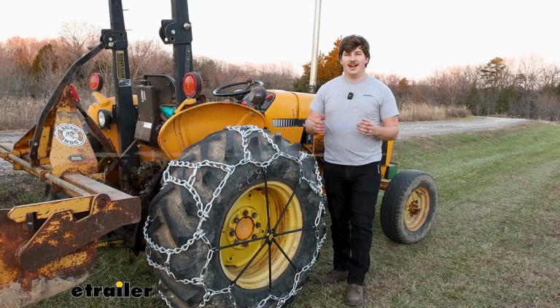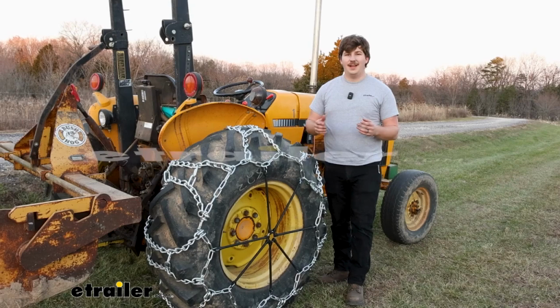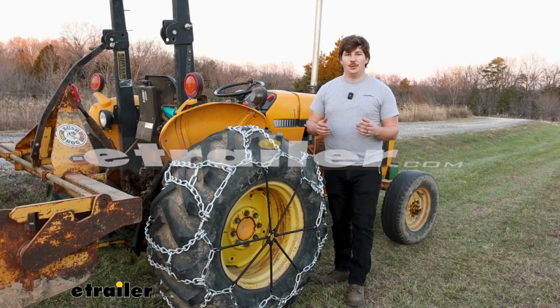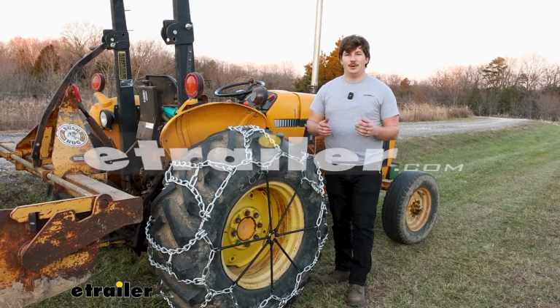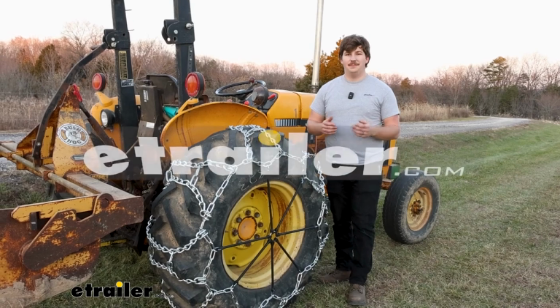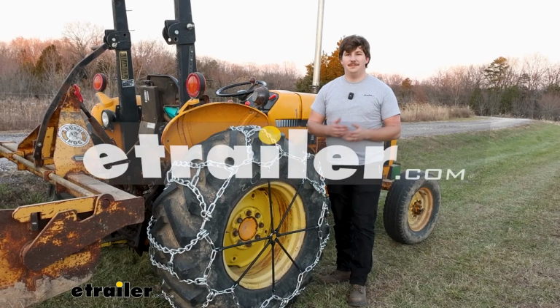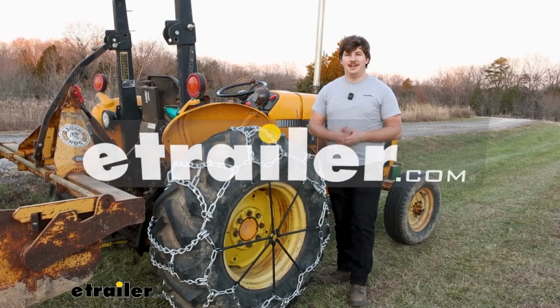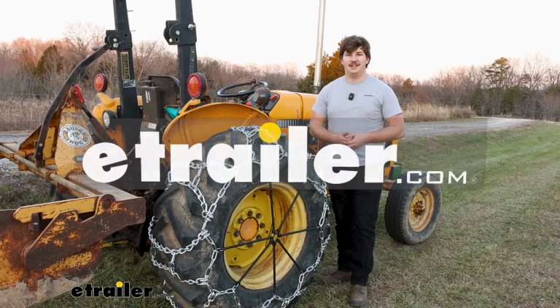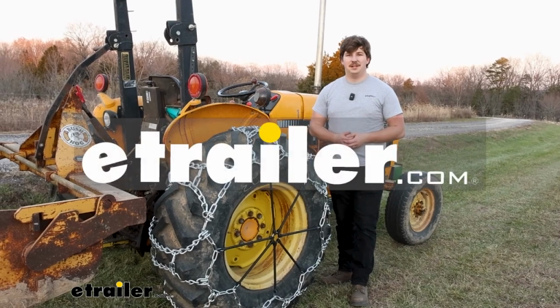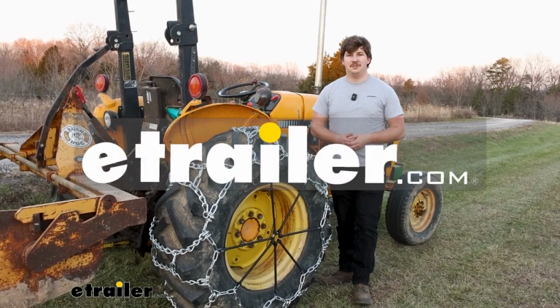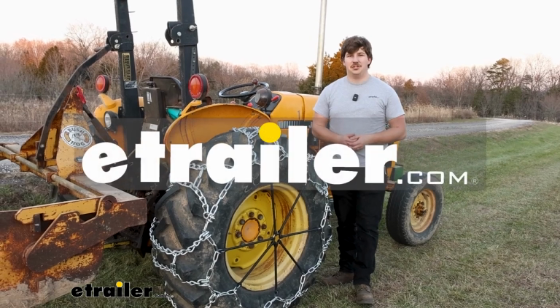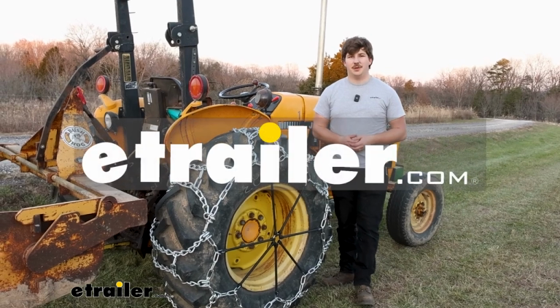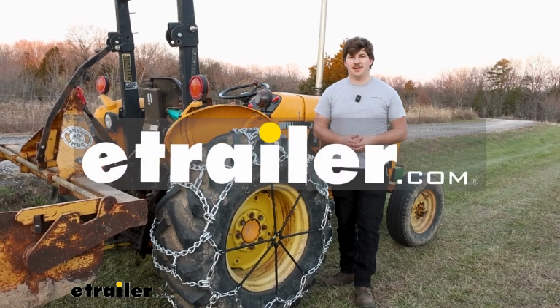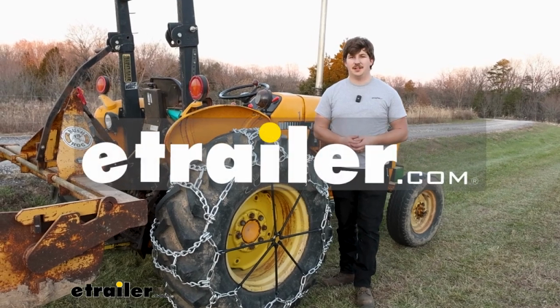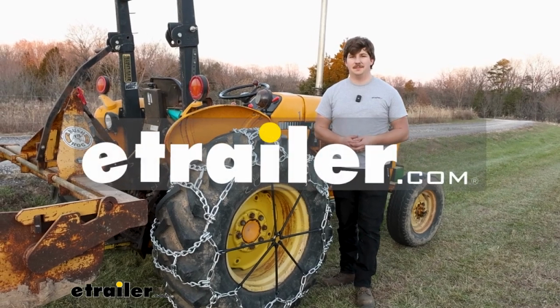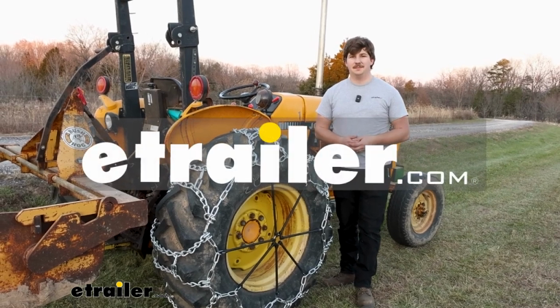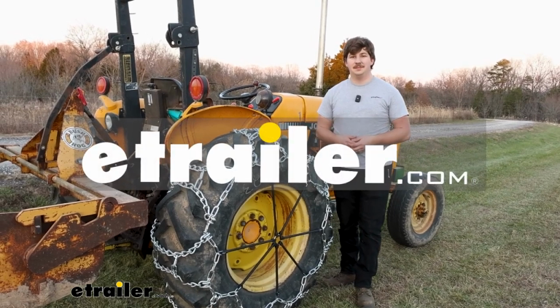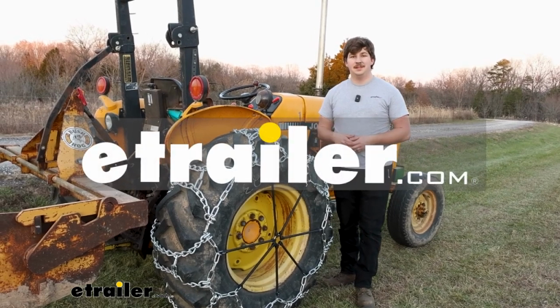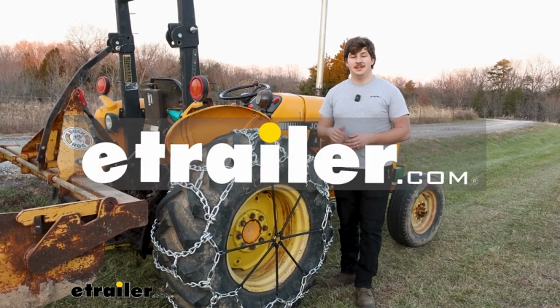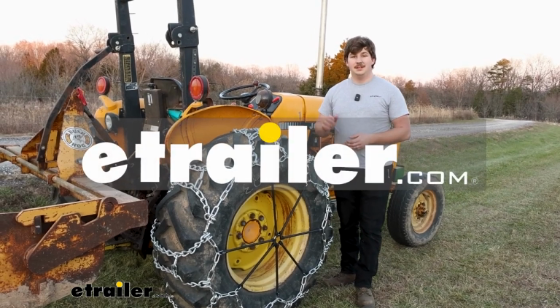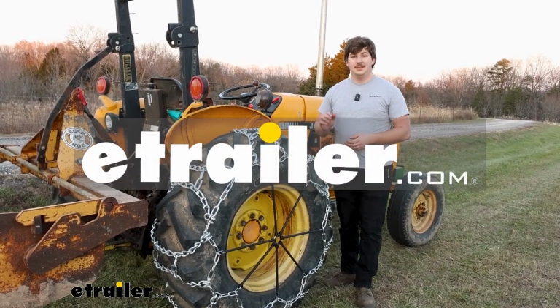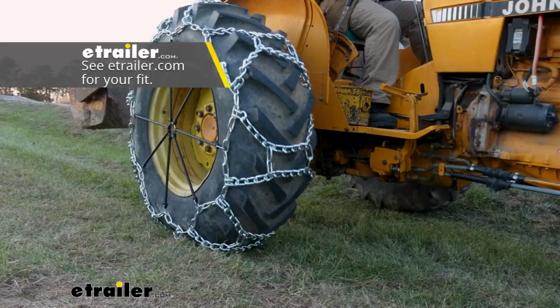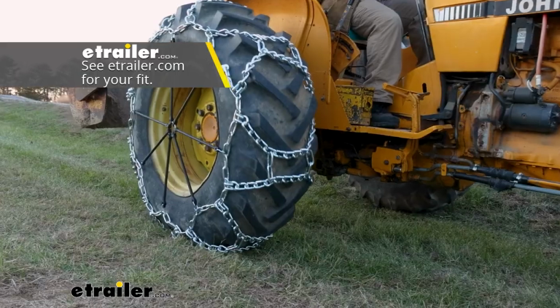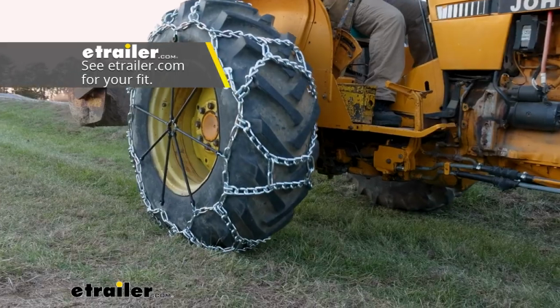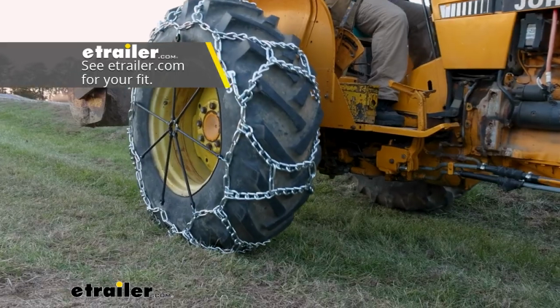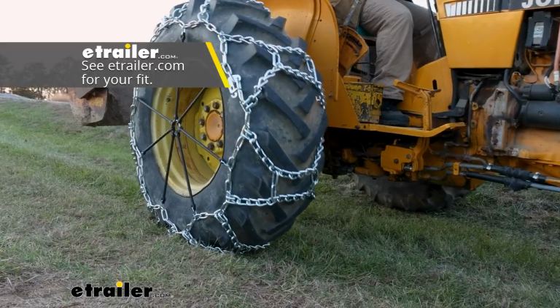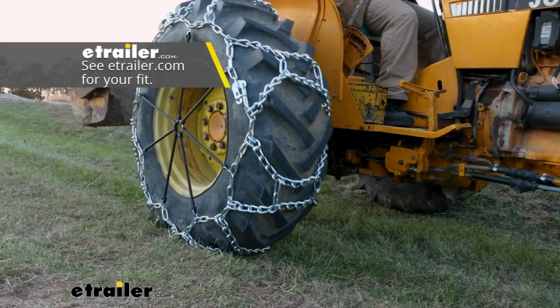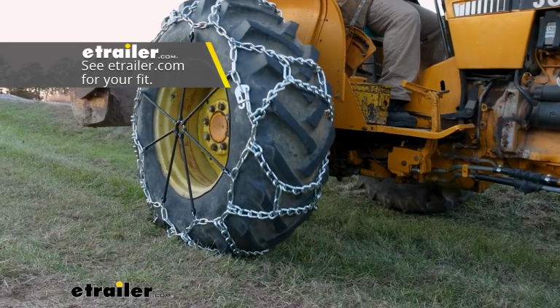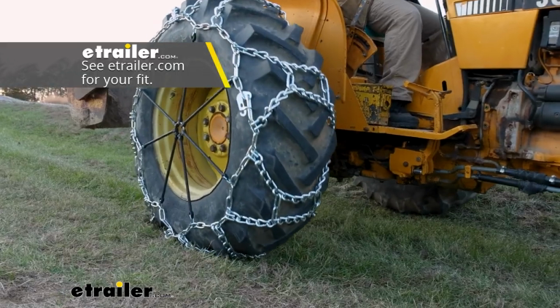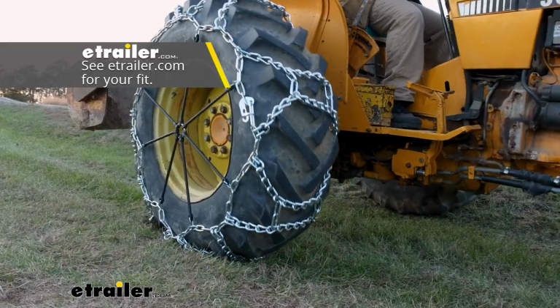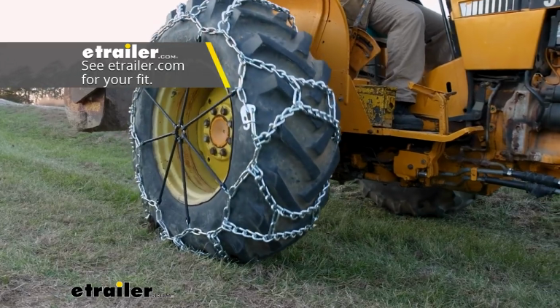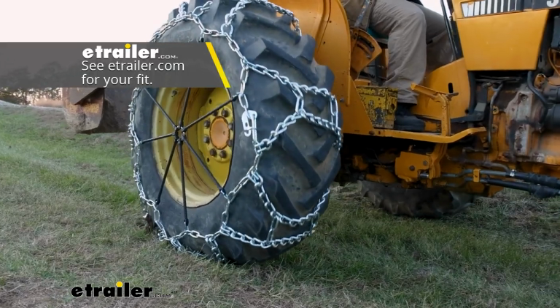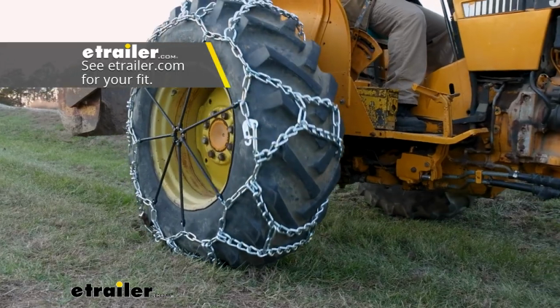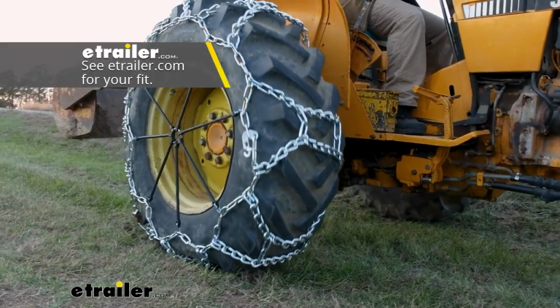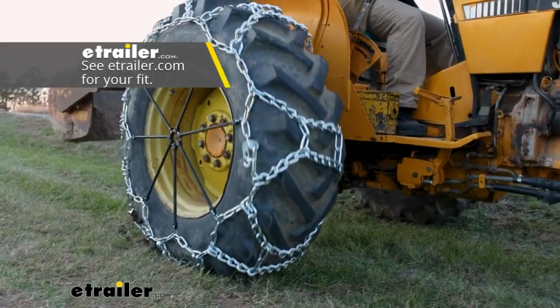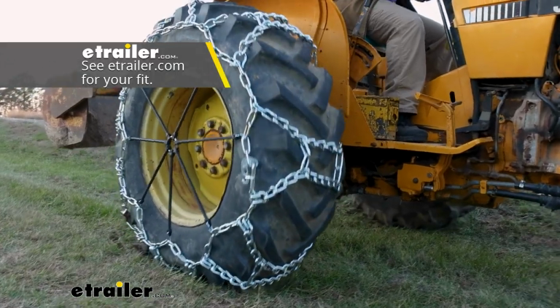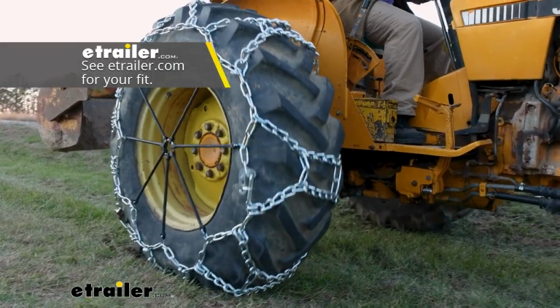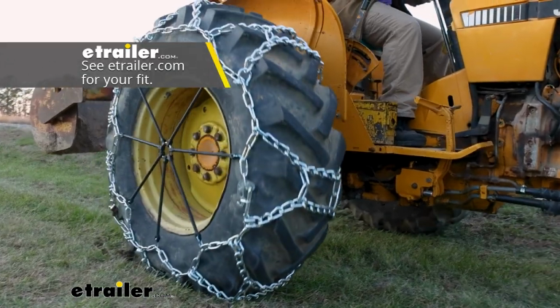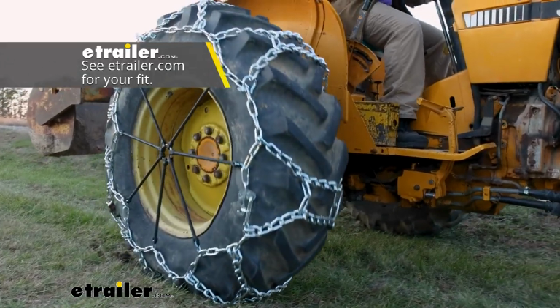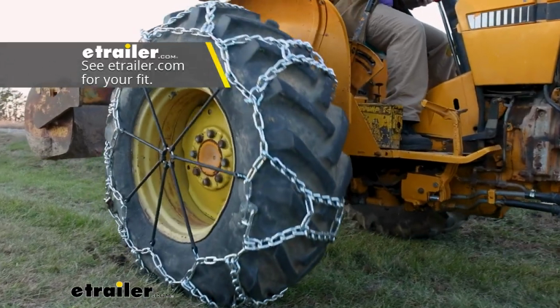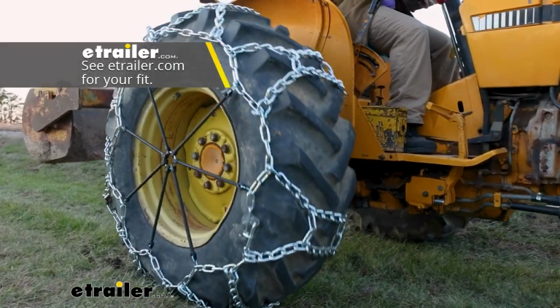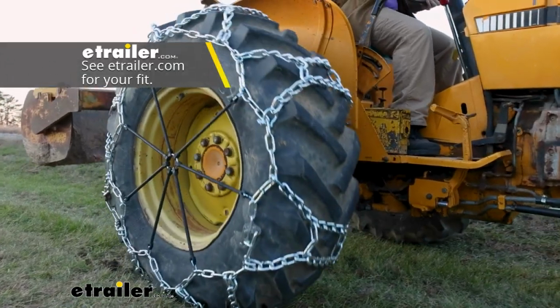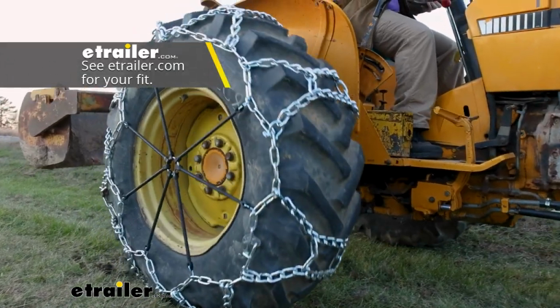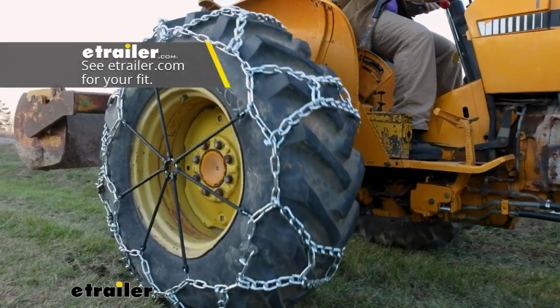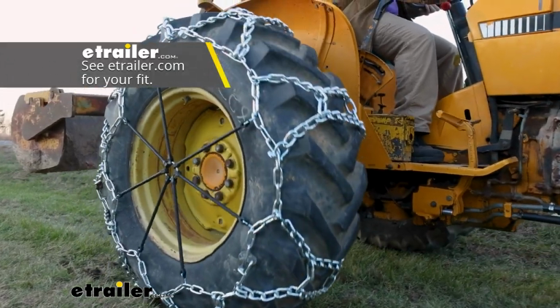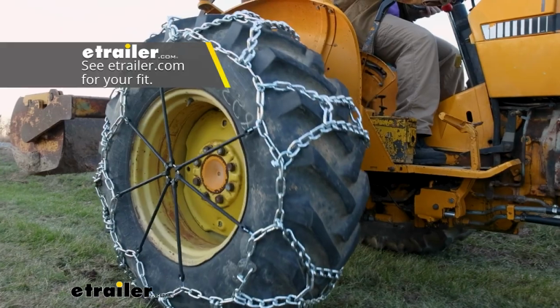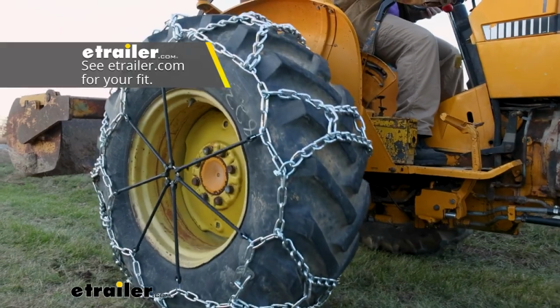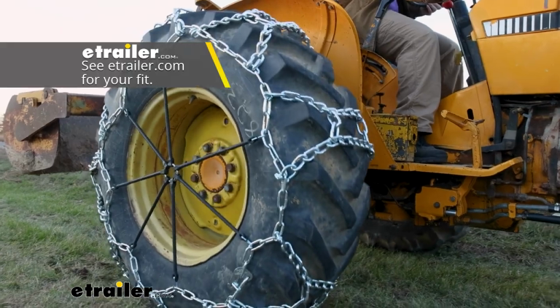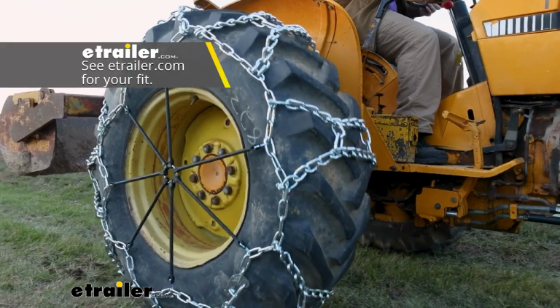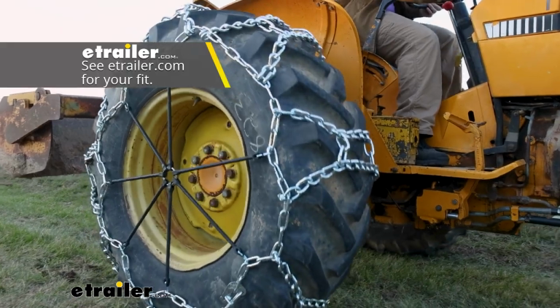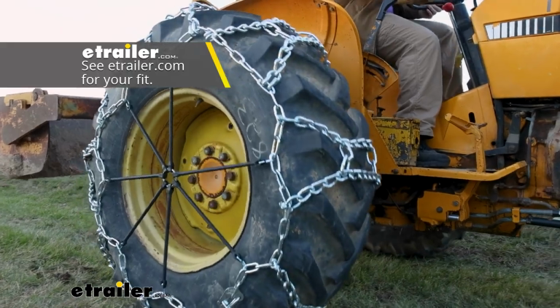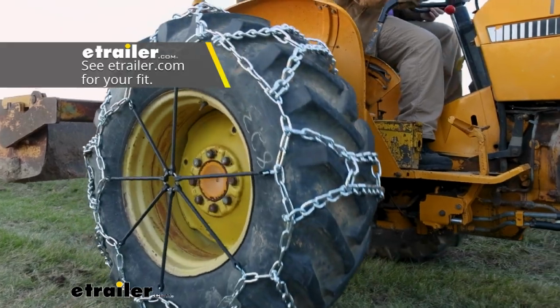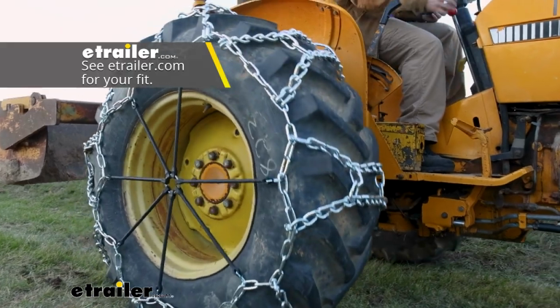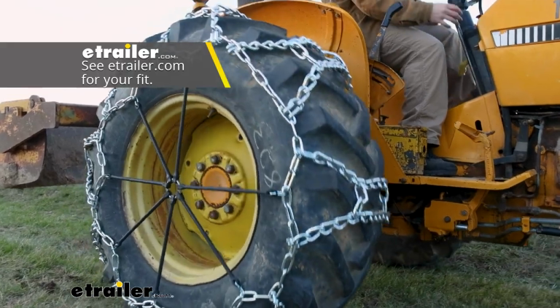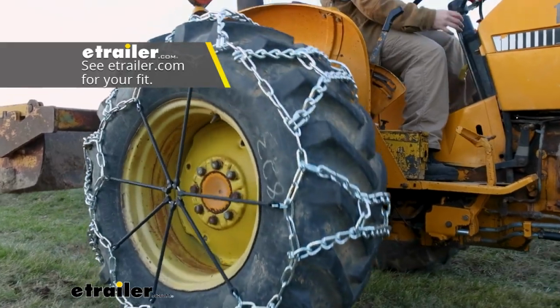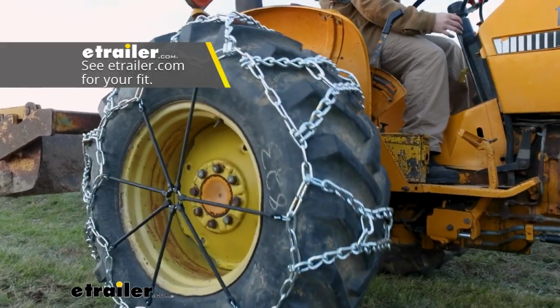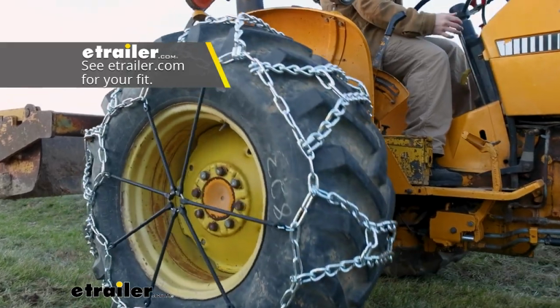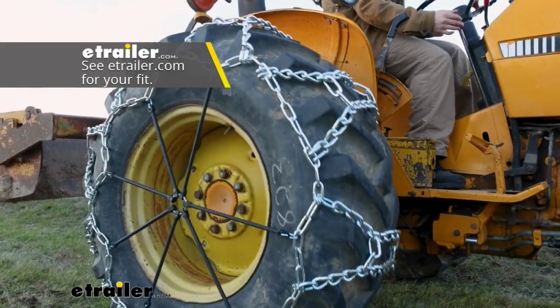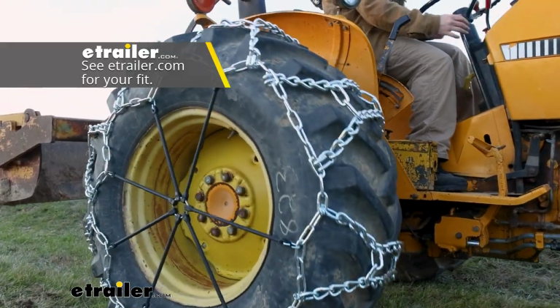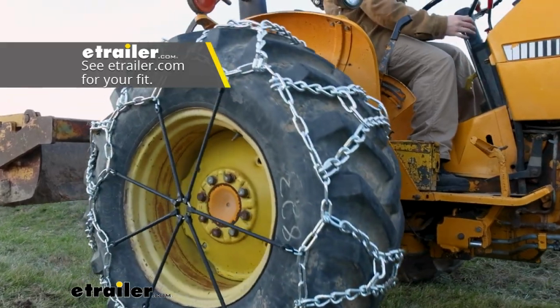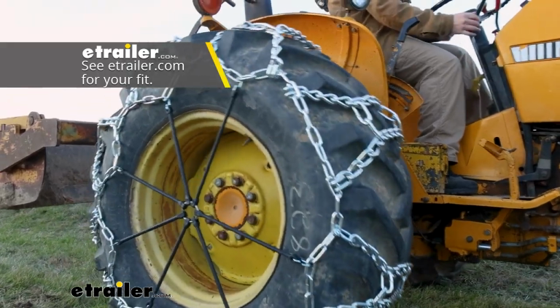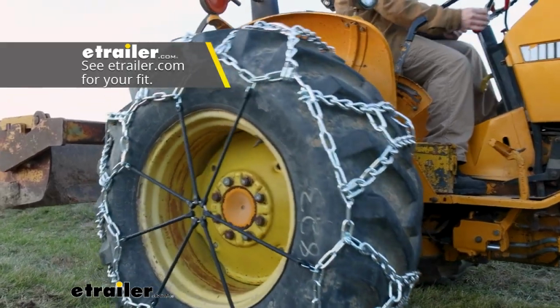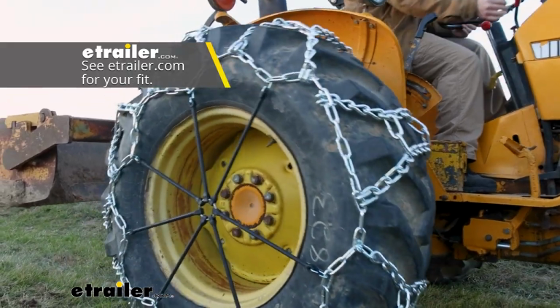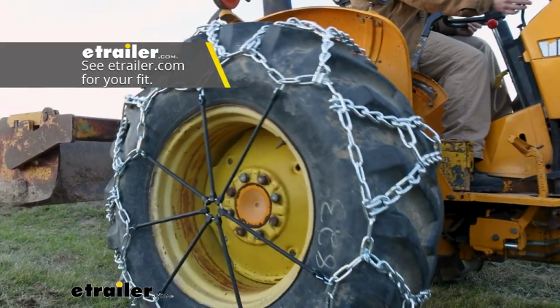Hi everyone, Aiden here with E-Trailer. Today we're going to be taking a look at the line of Titan Chain H-Pattern tractor tire chains.